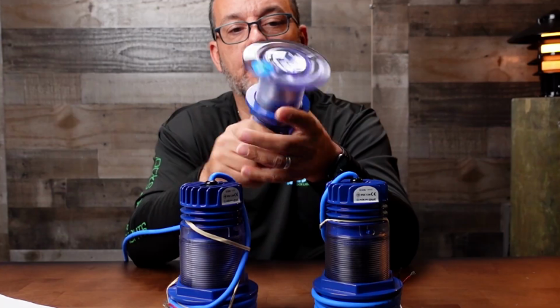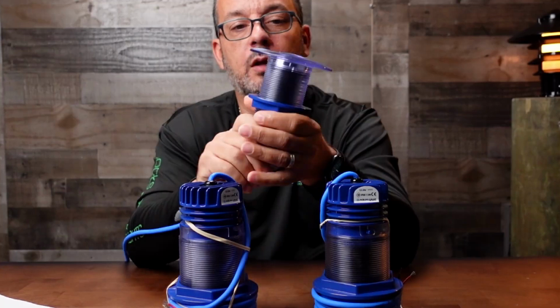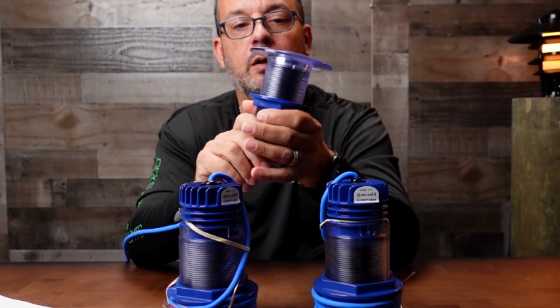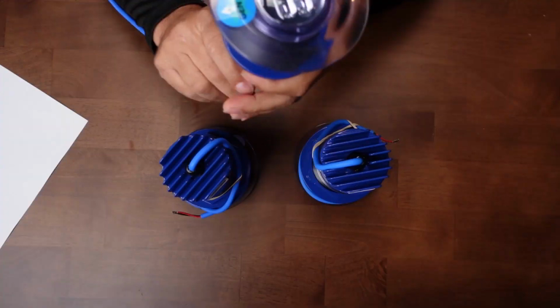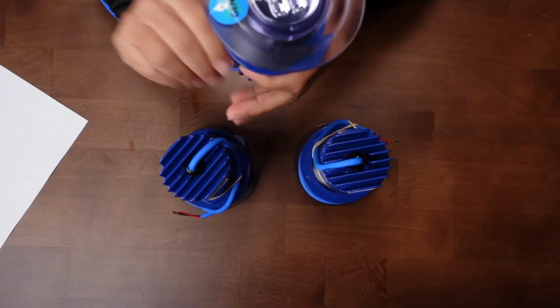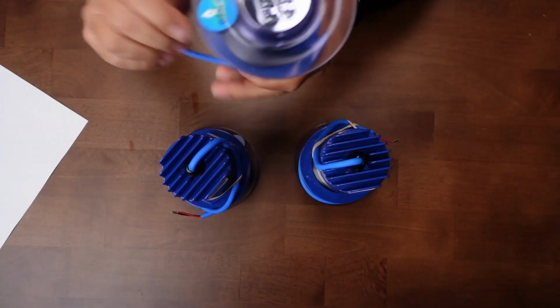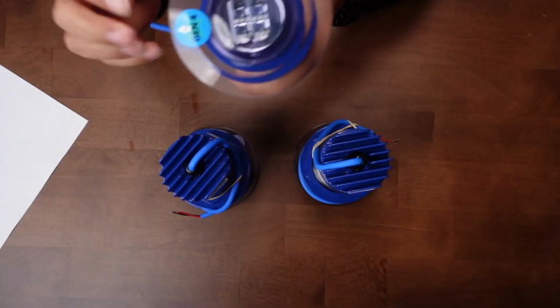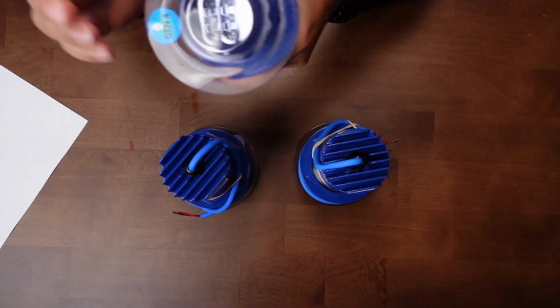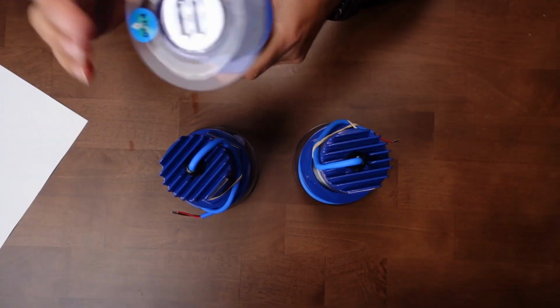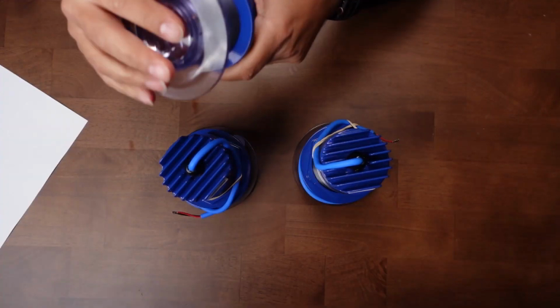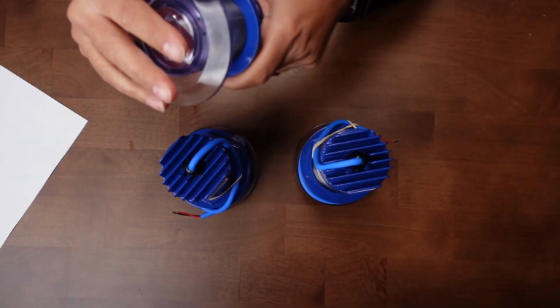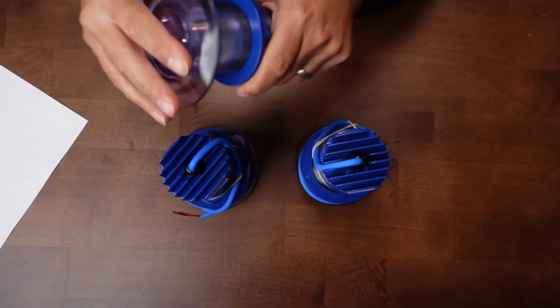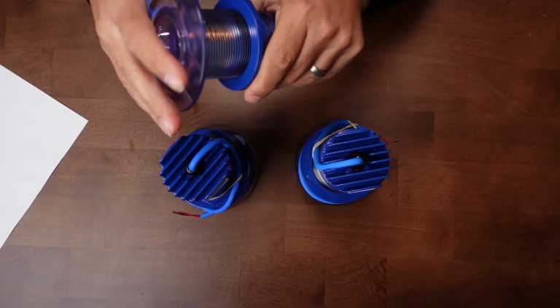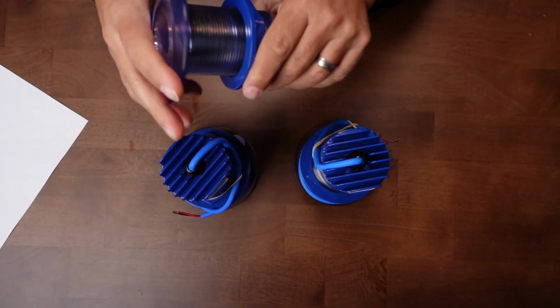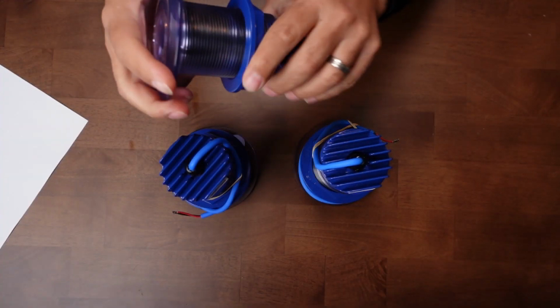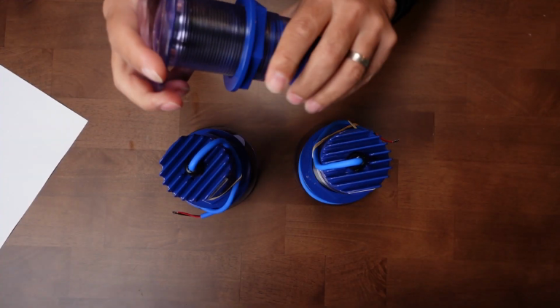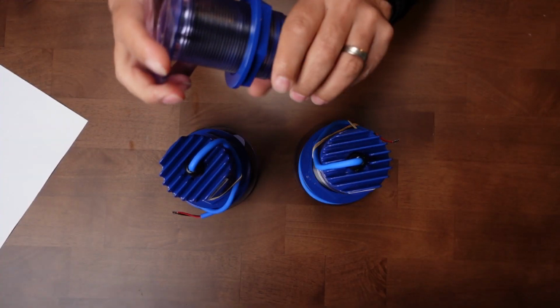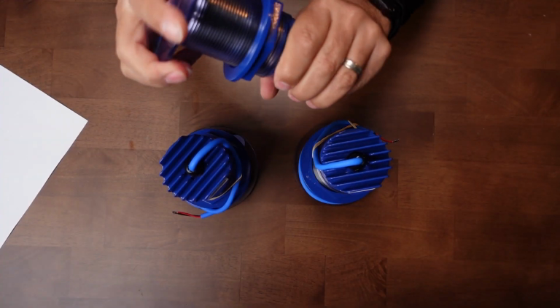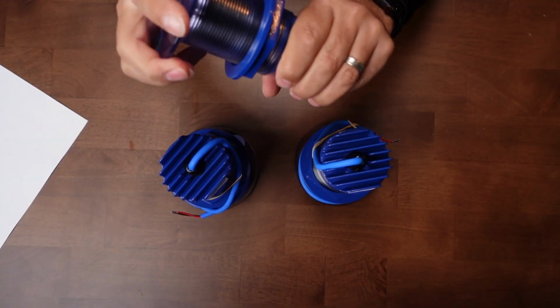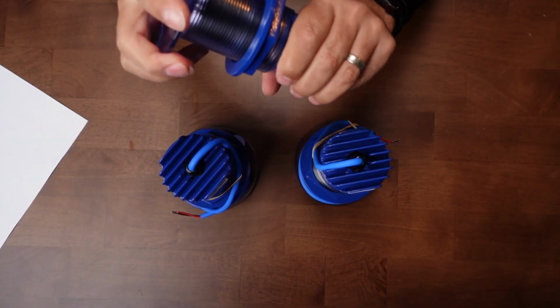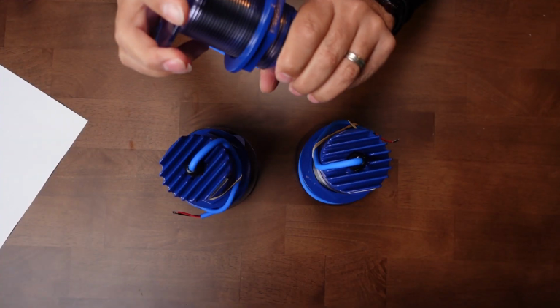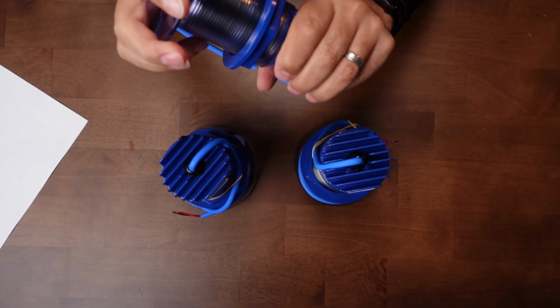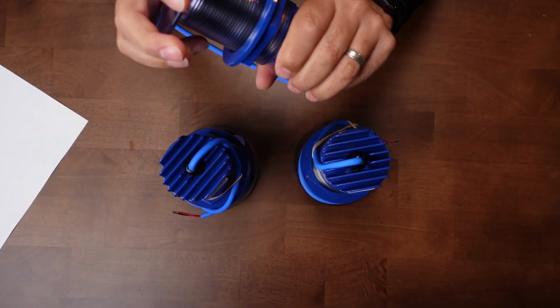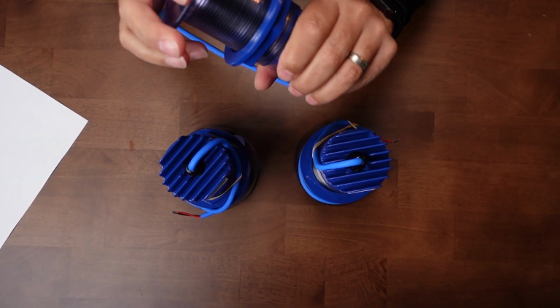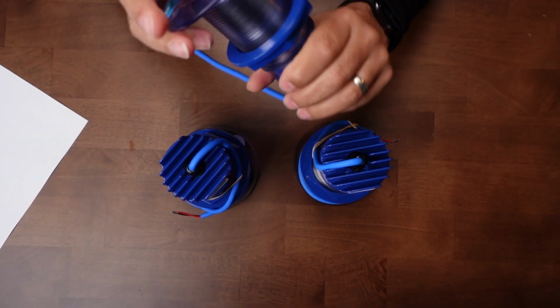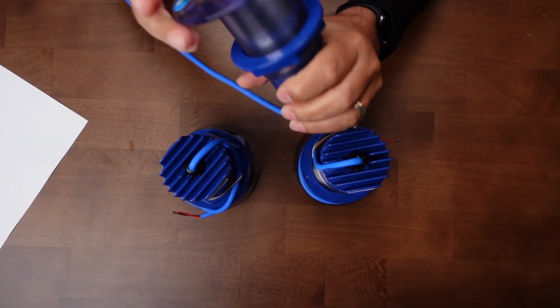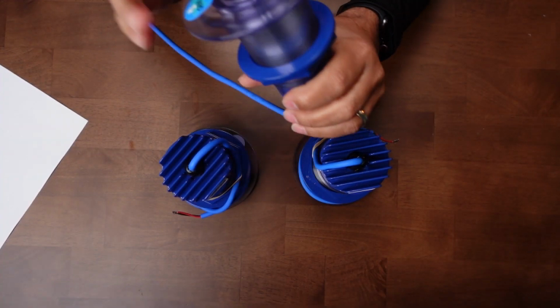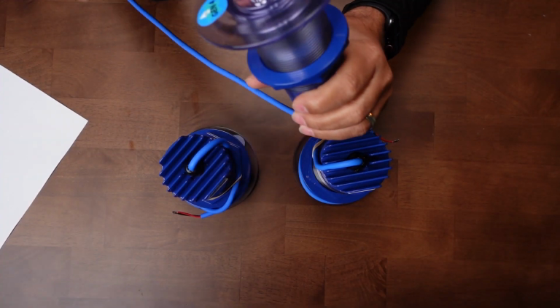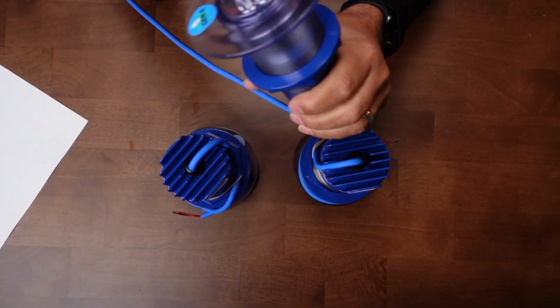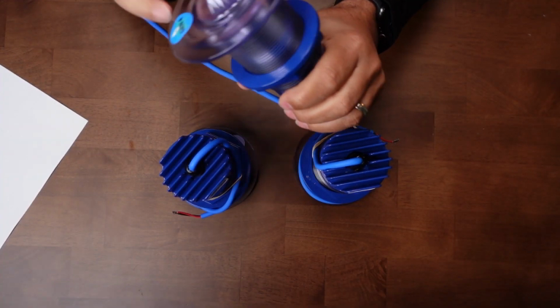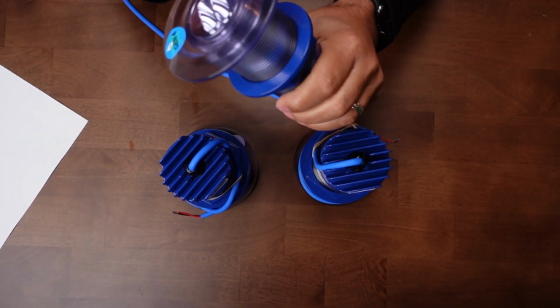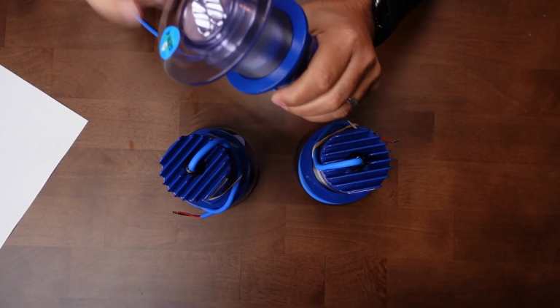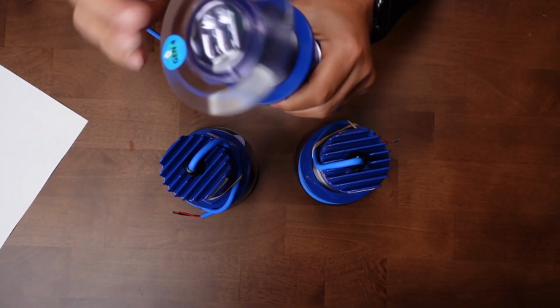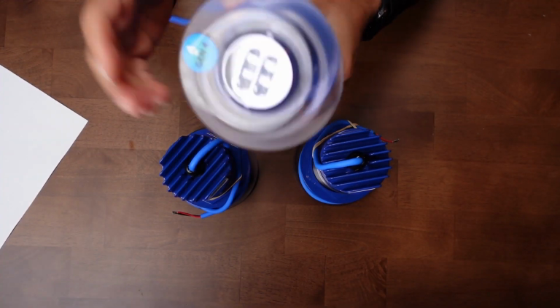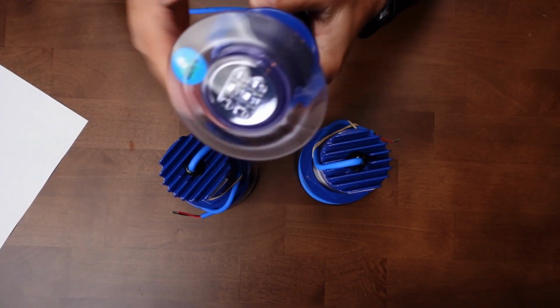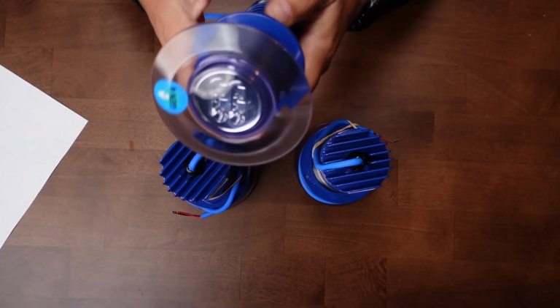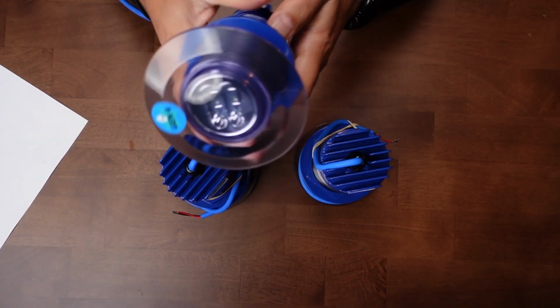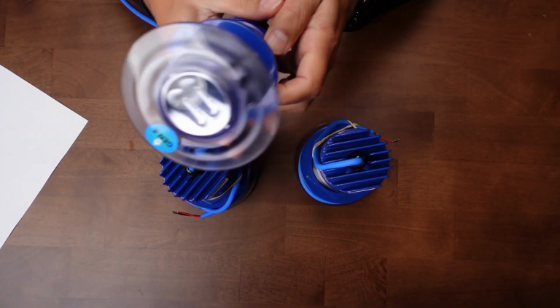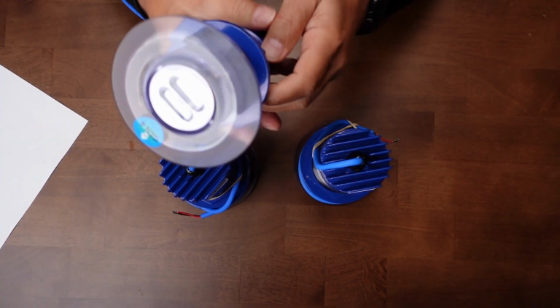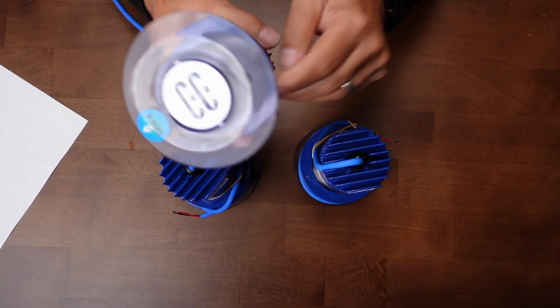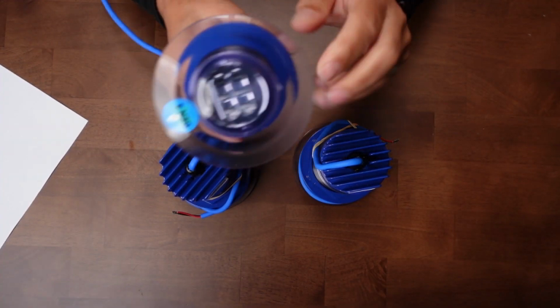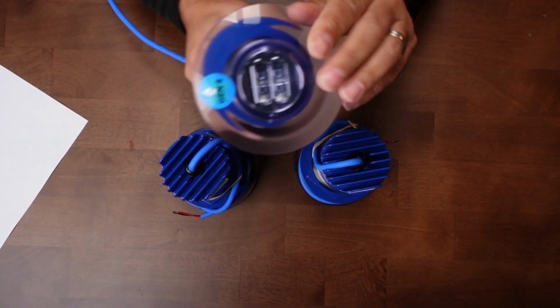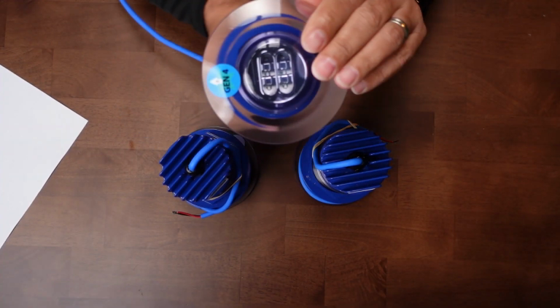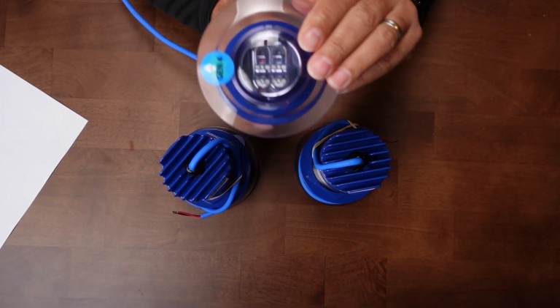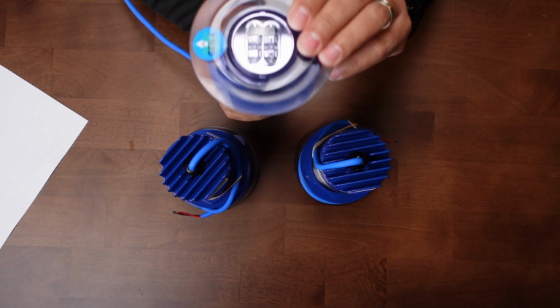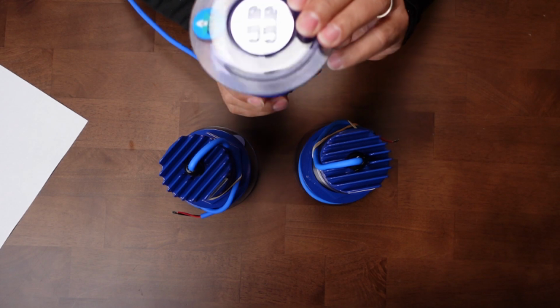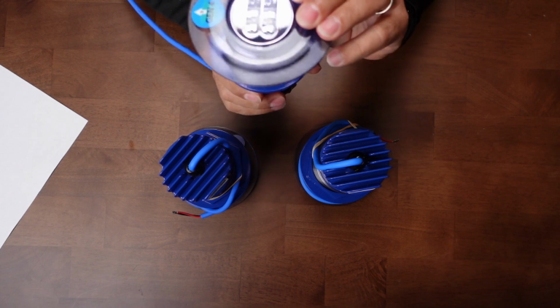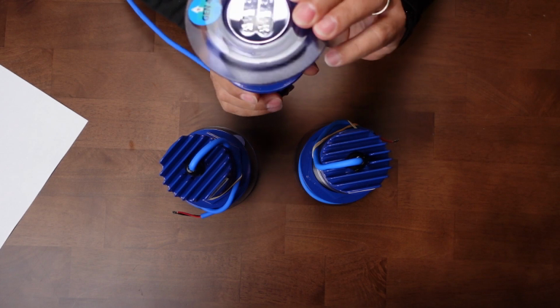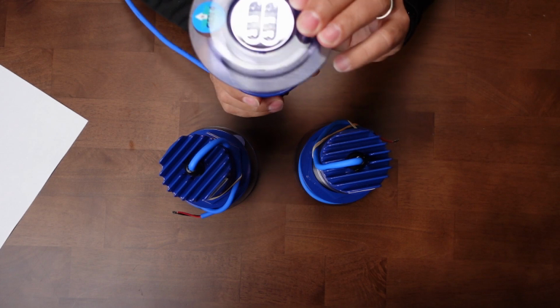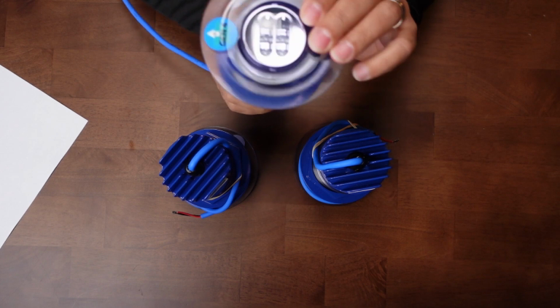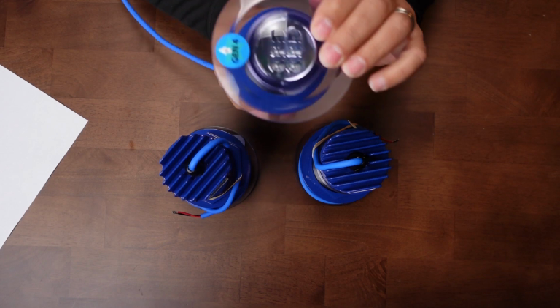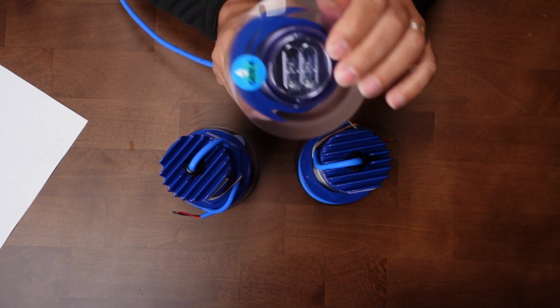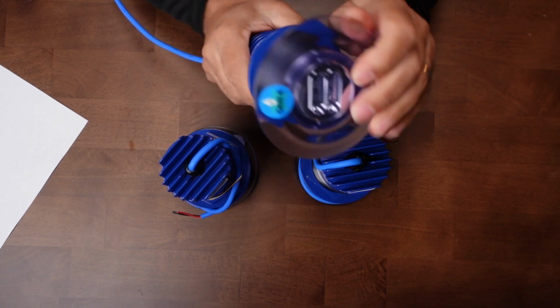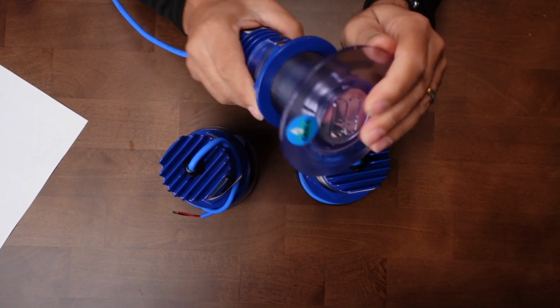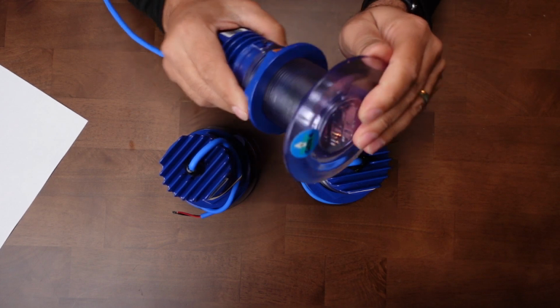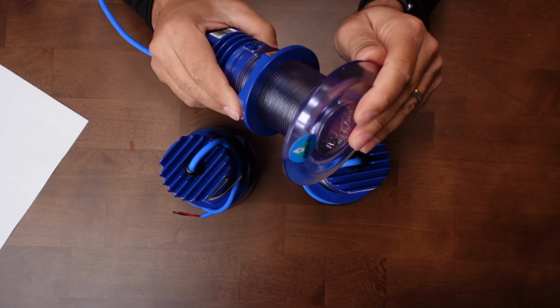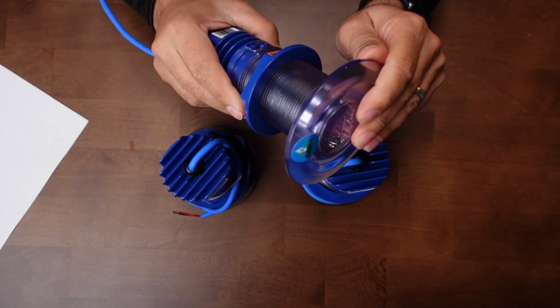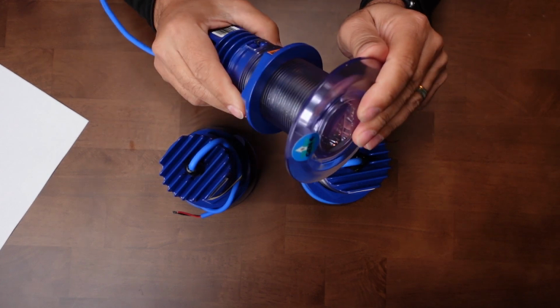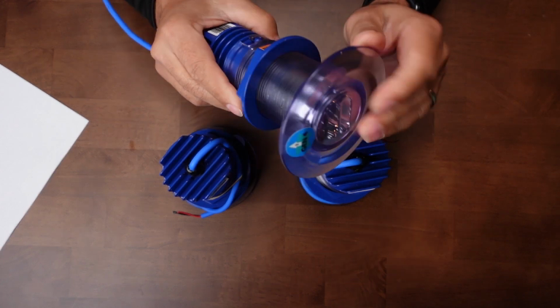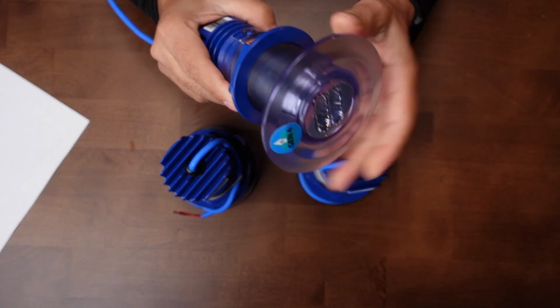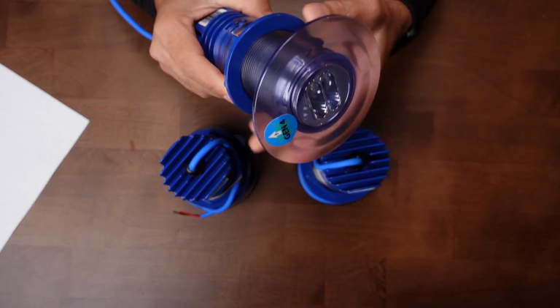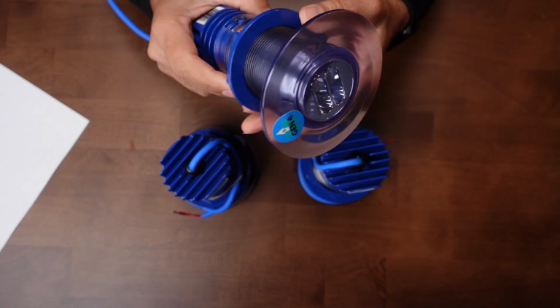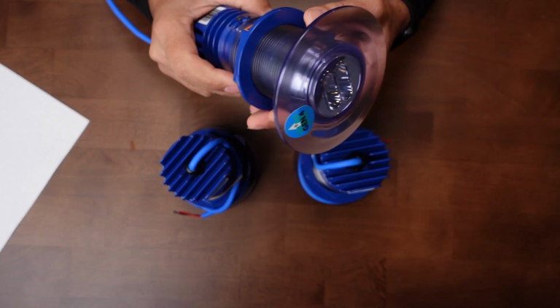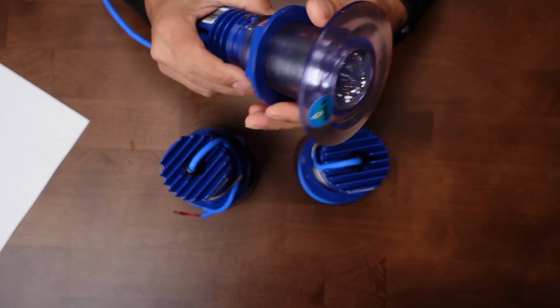They may not appear as durable as some of the brass or stainless units, but honestly you don't think you could break this if you hit it with a hammer. Really robust.